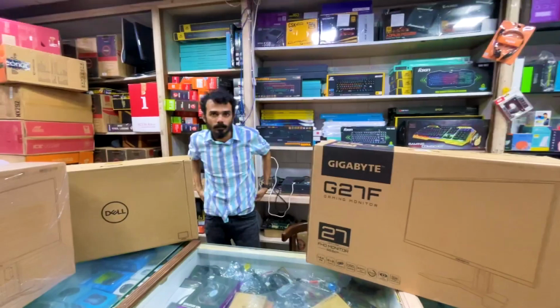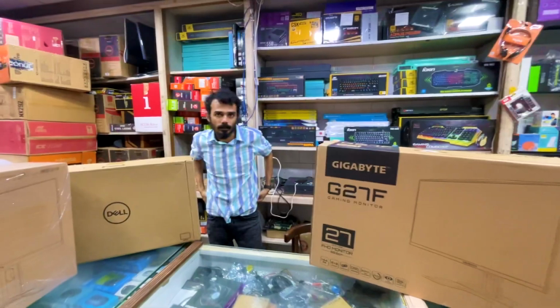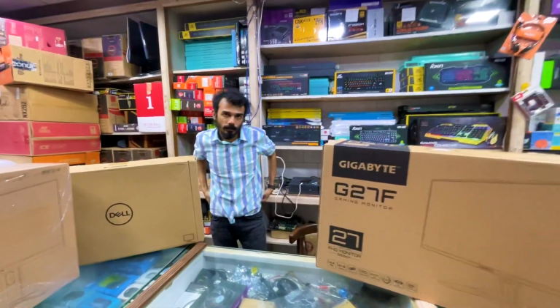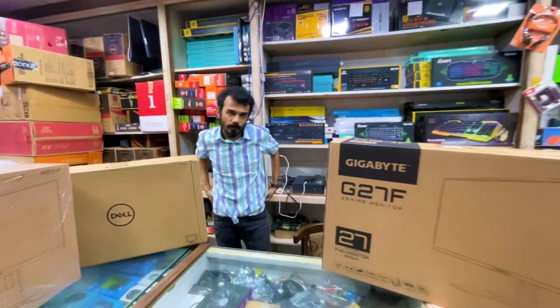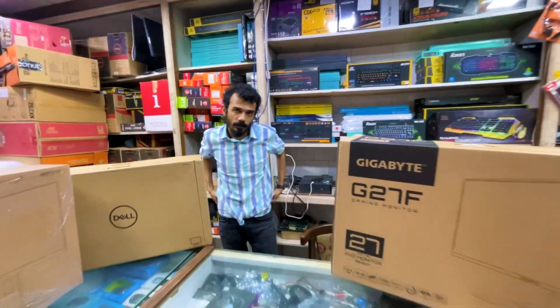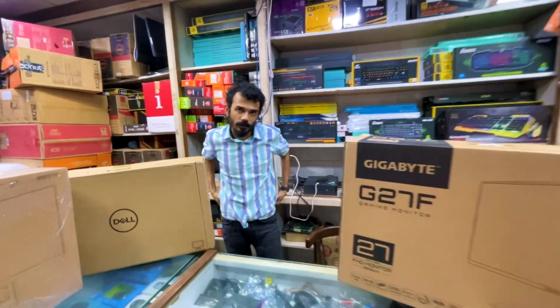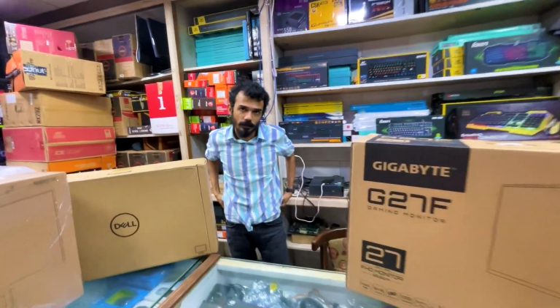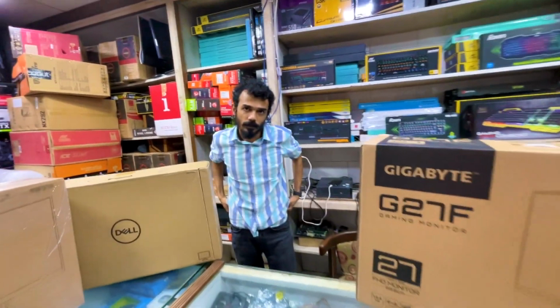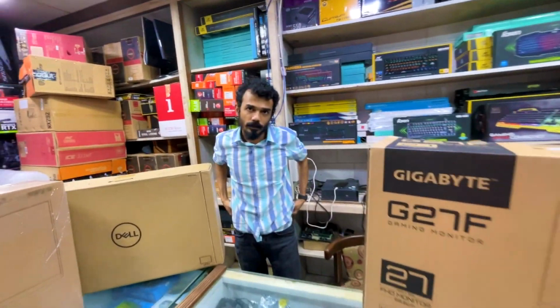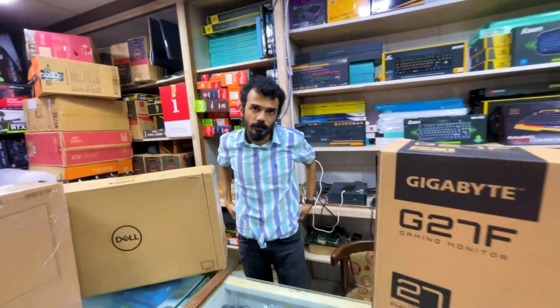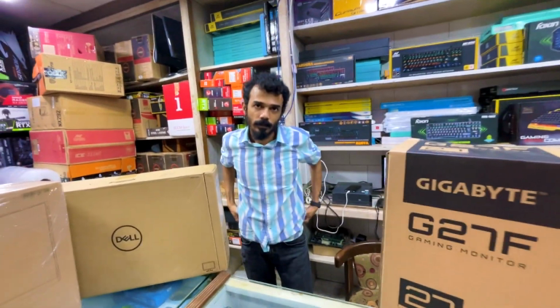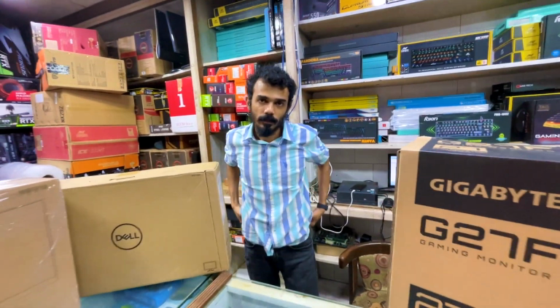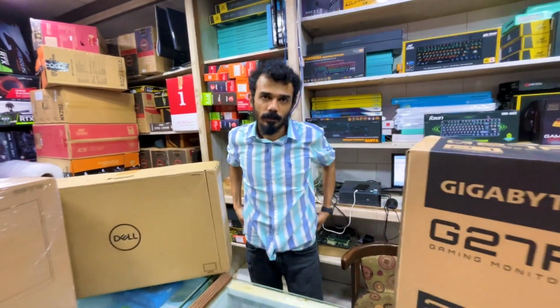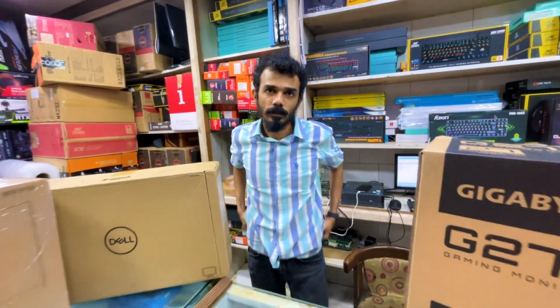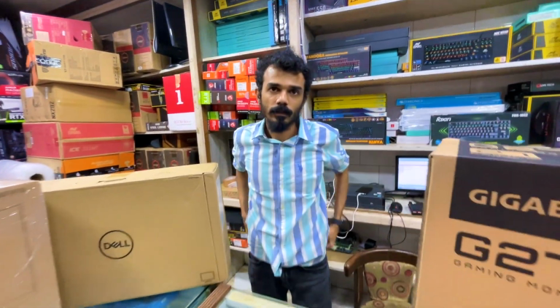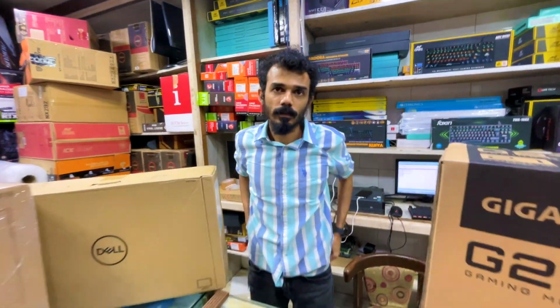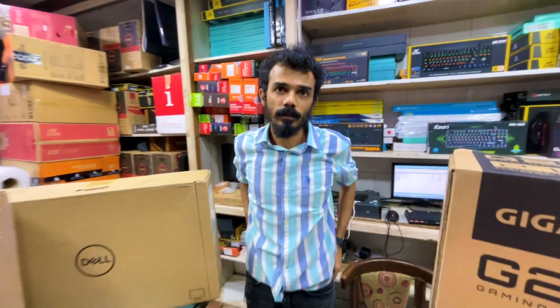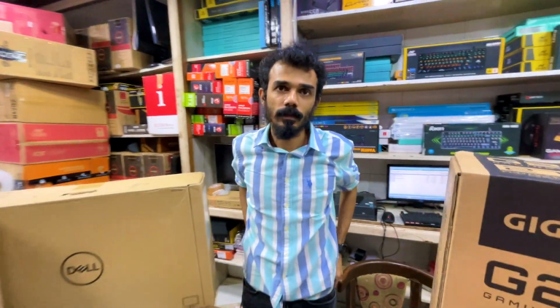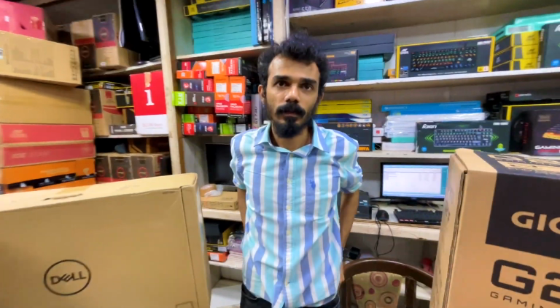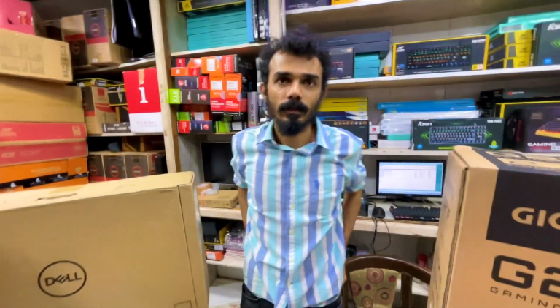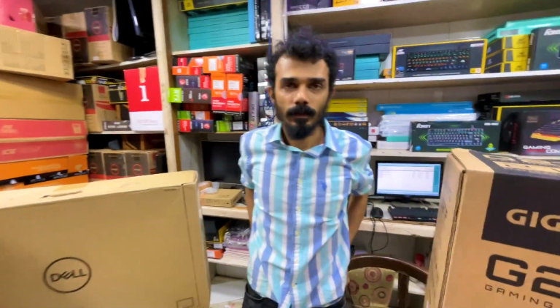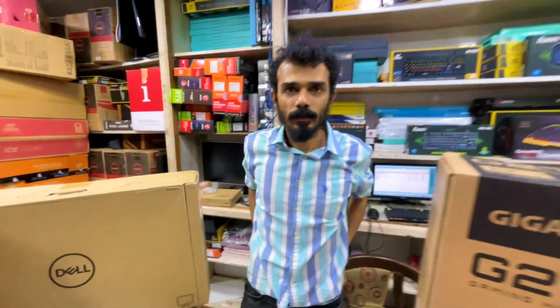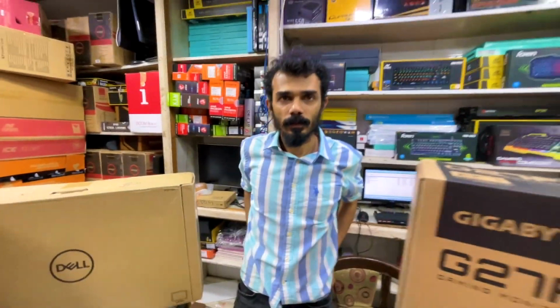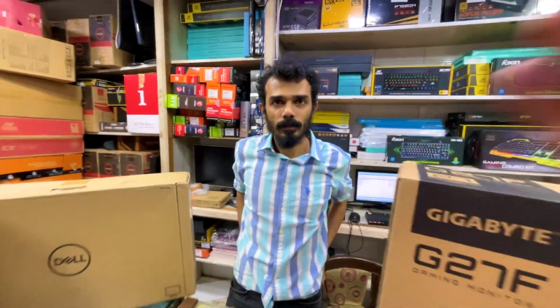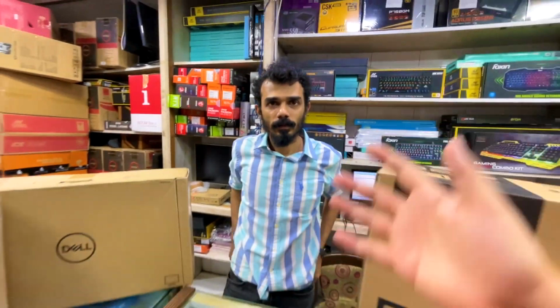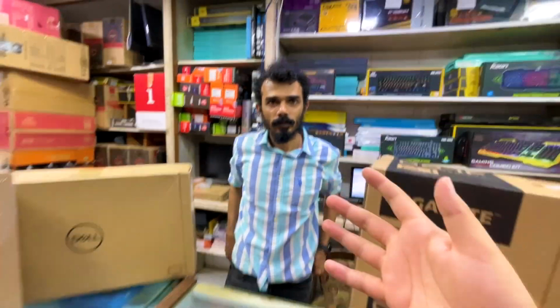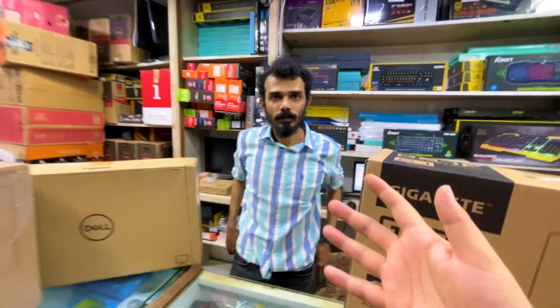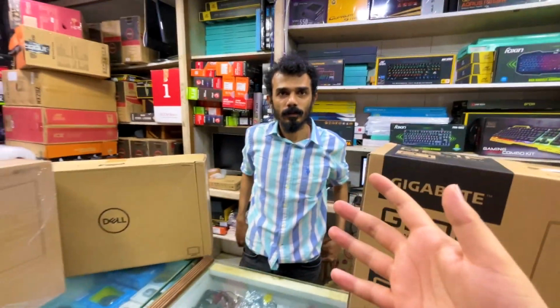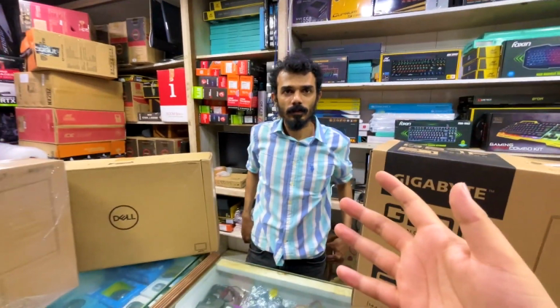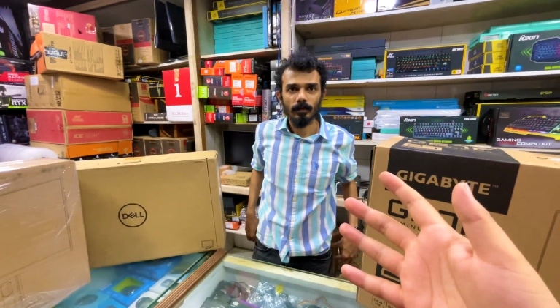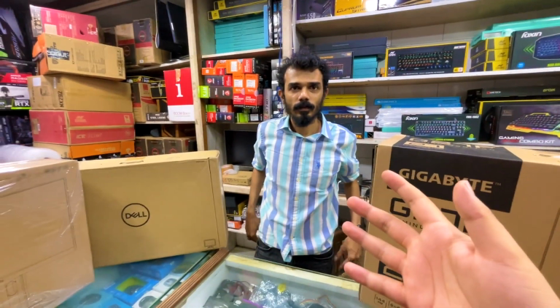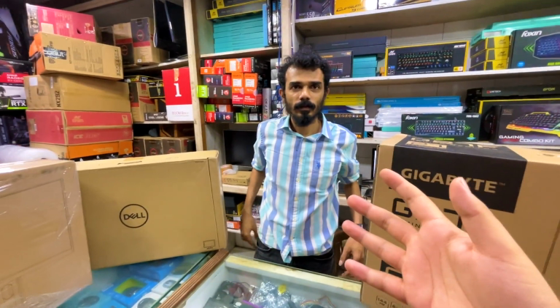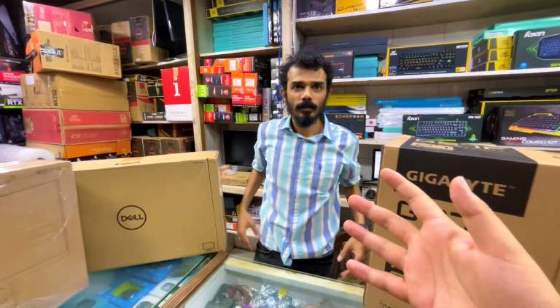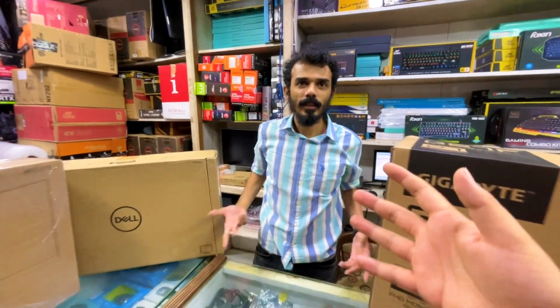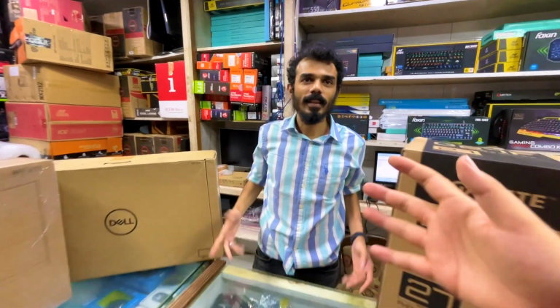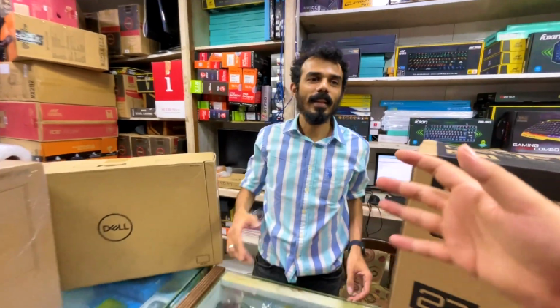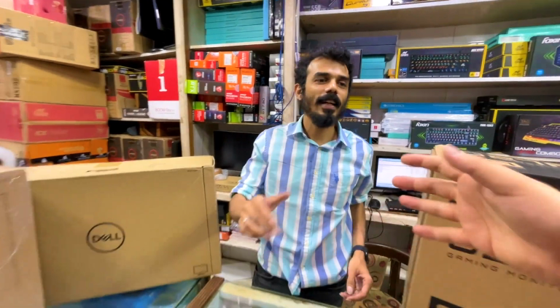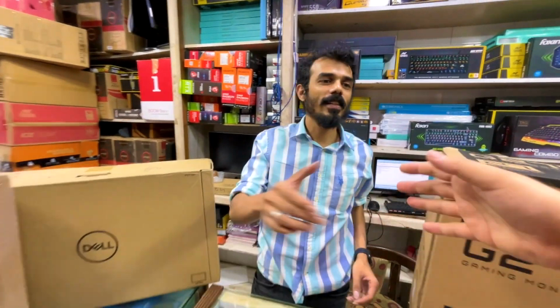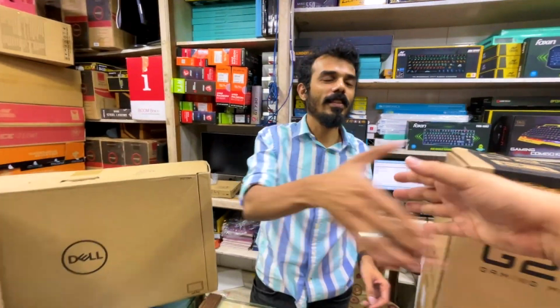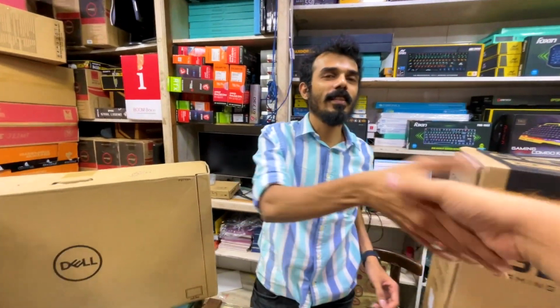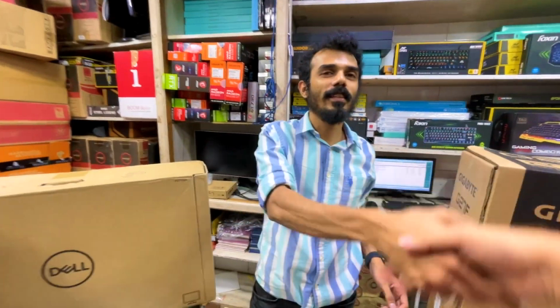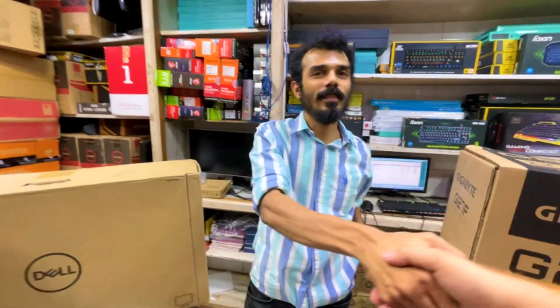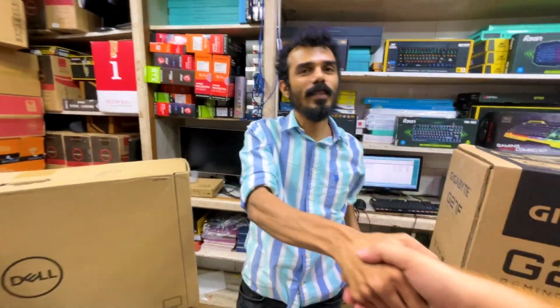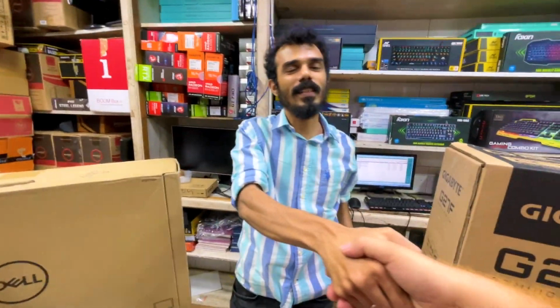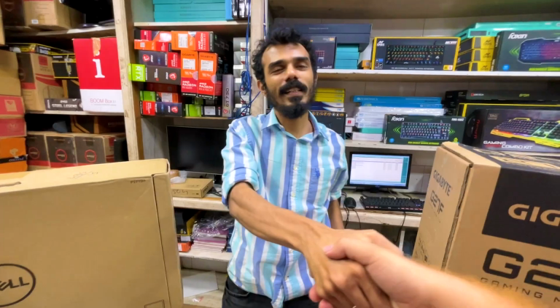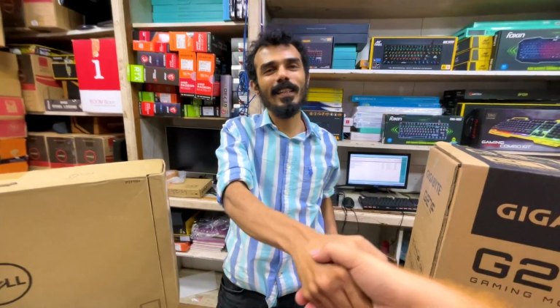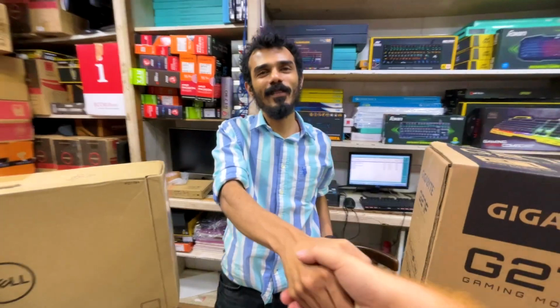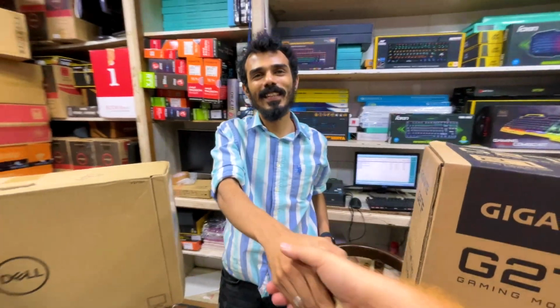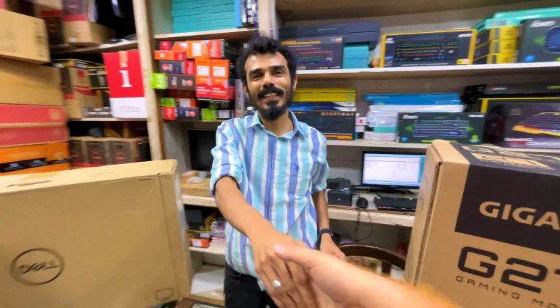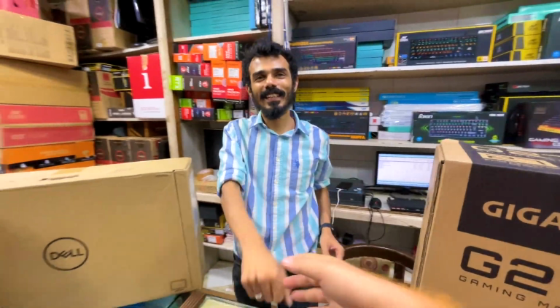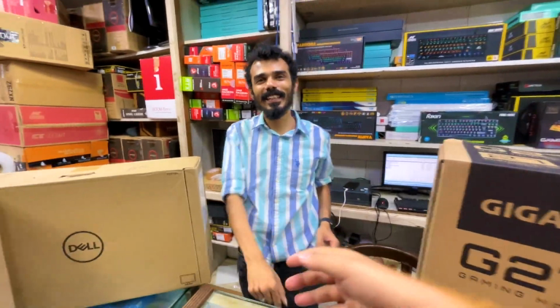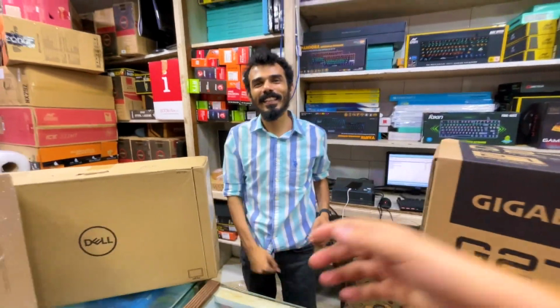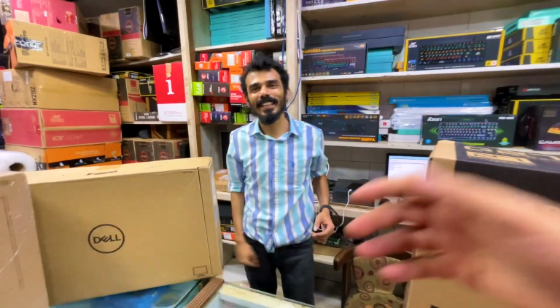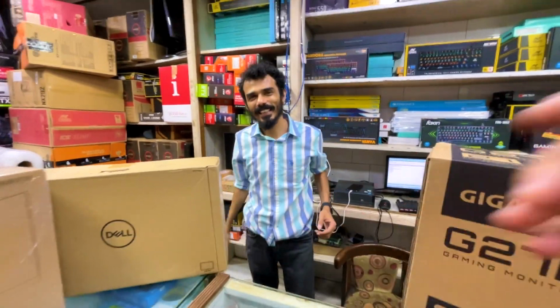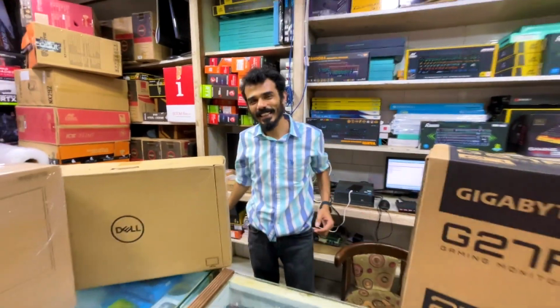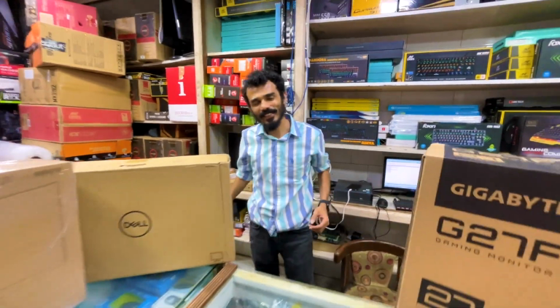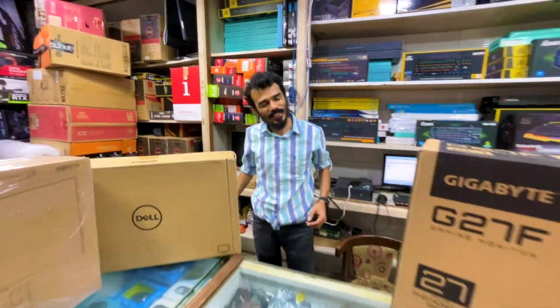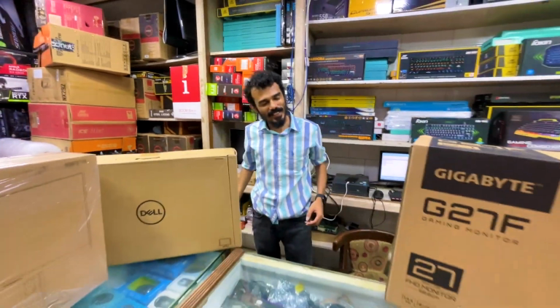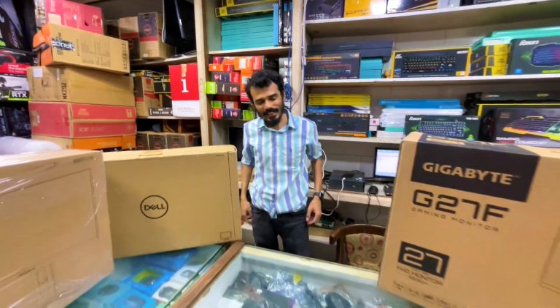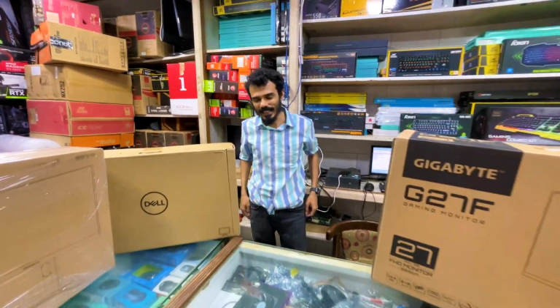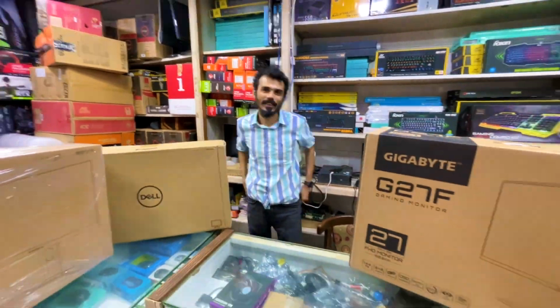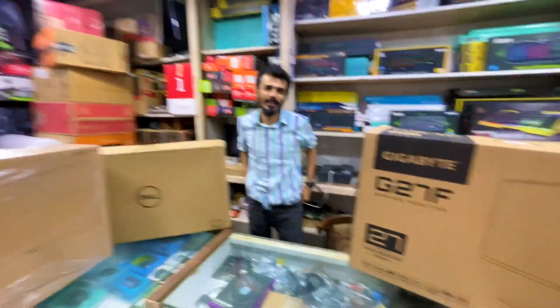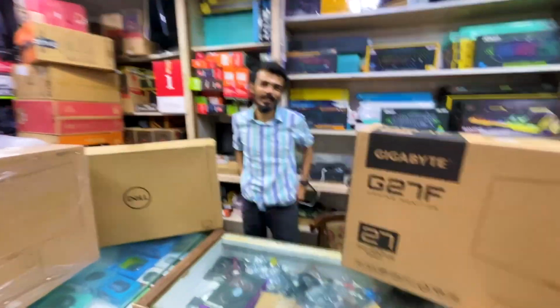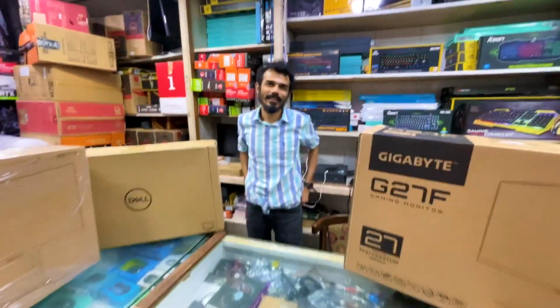Hello guys, welcome to Take Cosmos. I'm Farhan, and now we are here to meet Rahul Bhai. How are you, Rahul Bhai? First class!